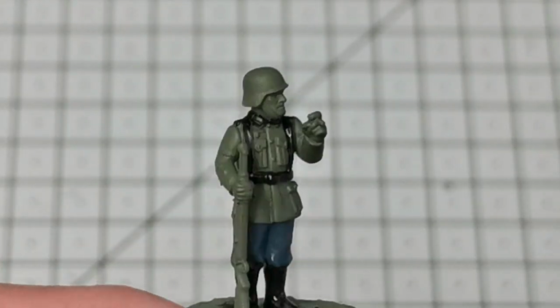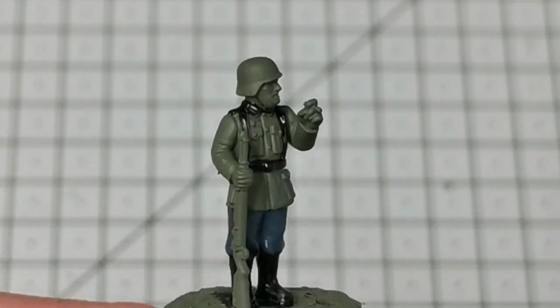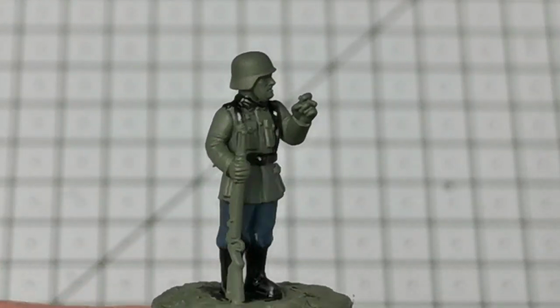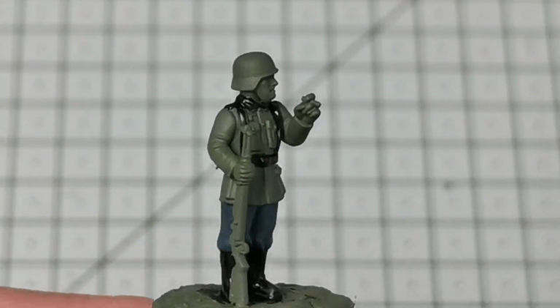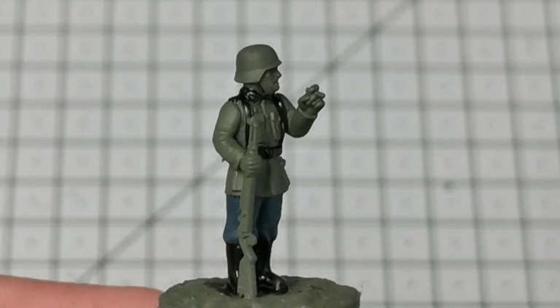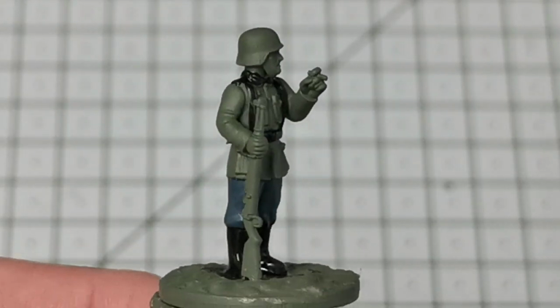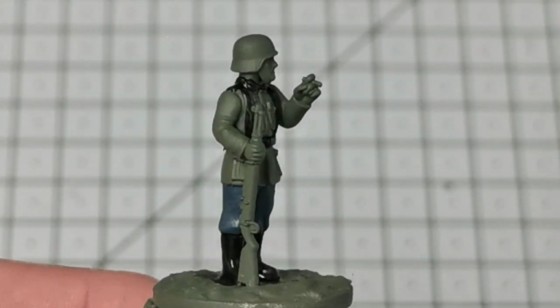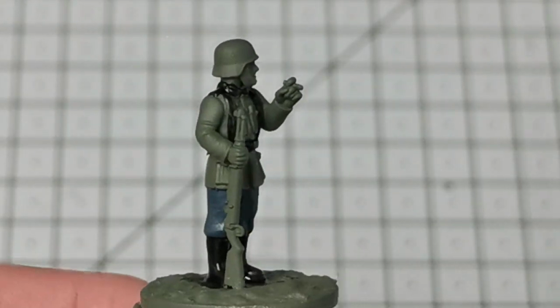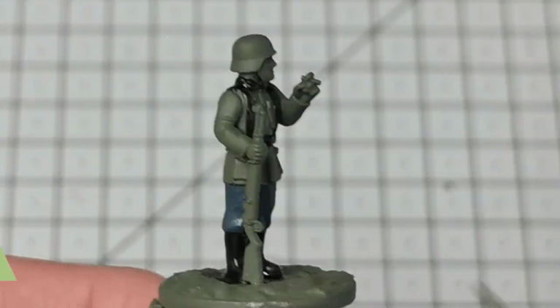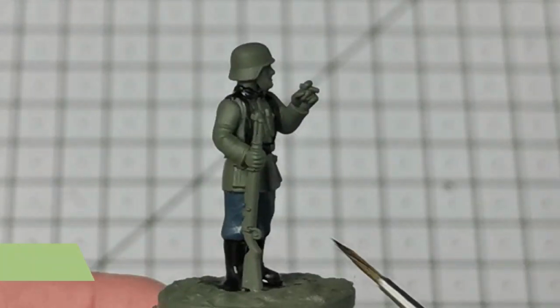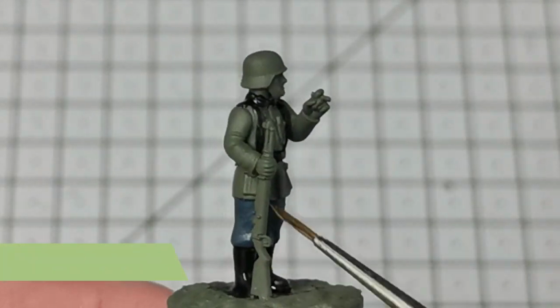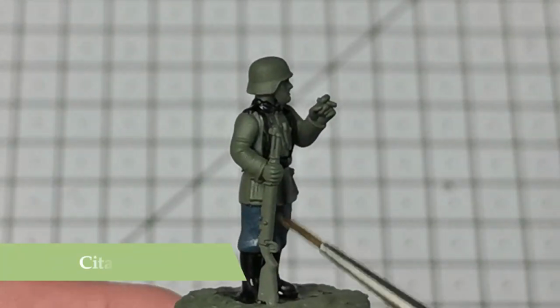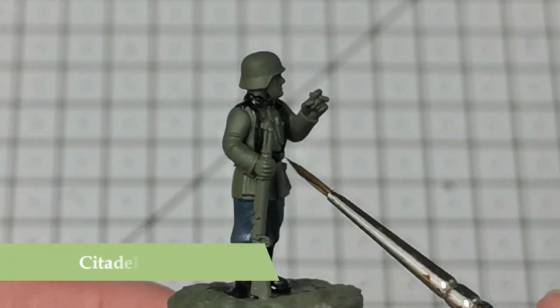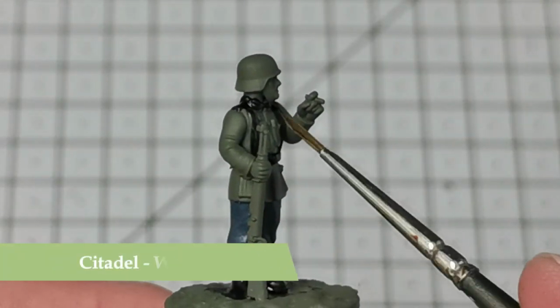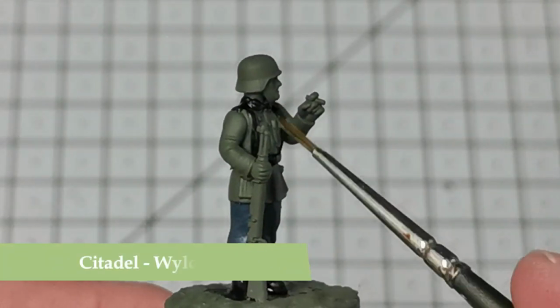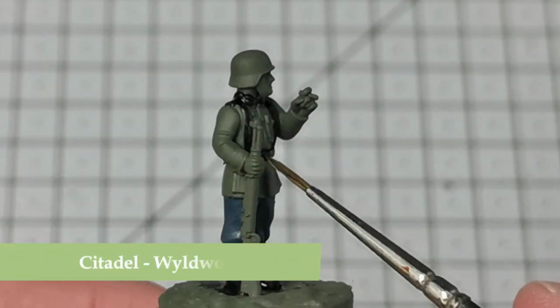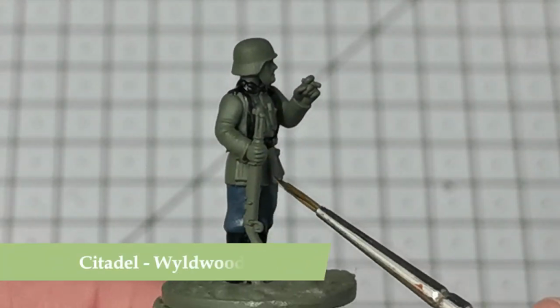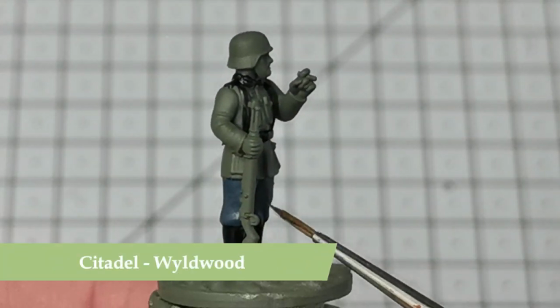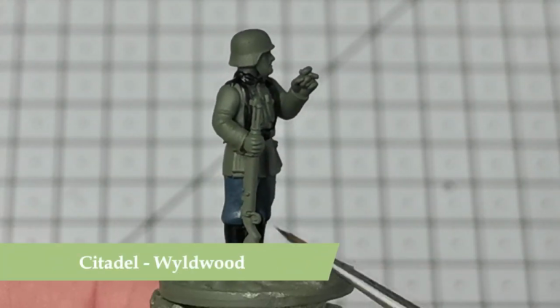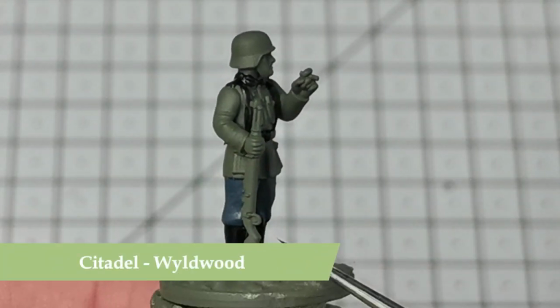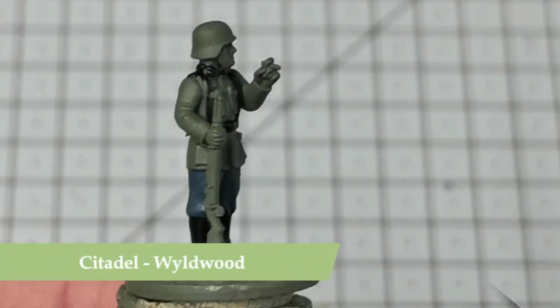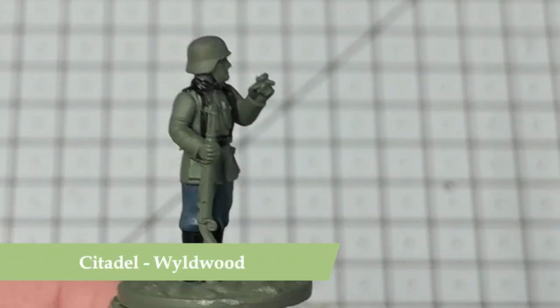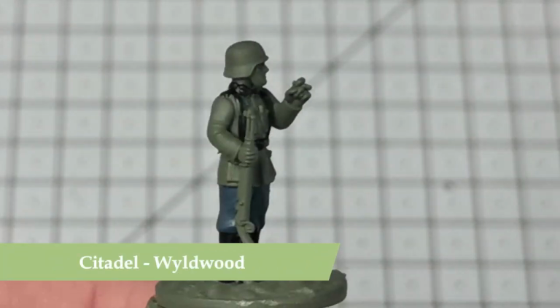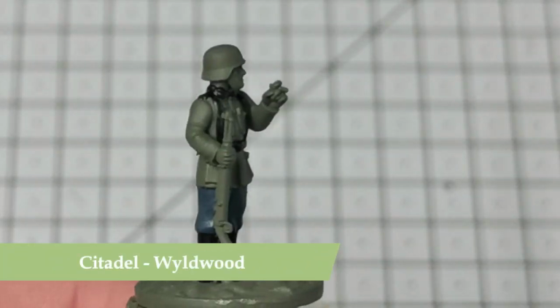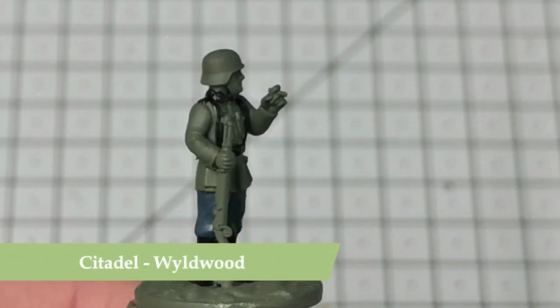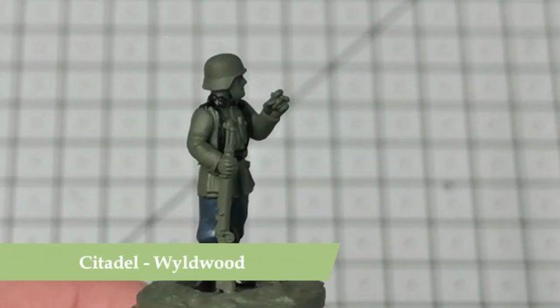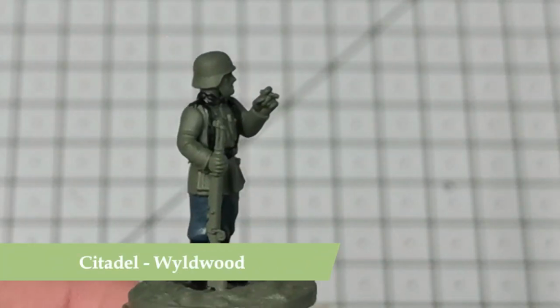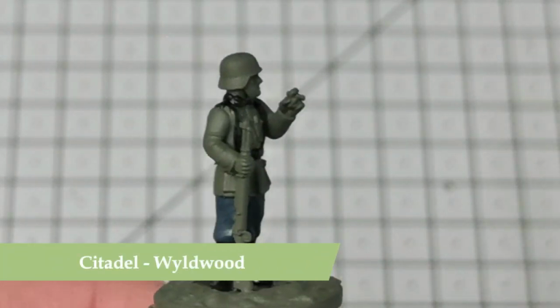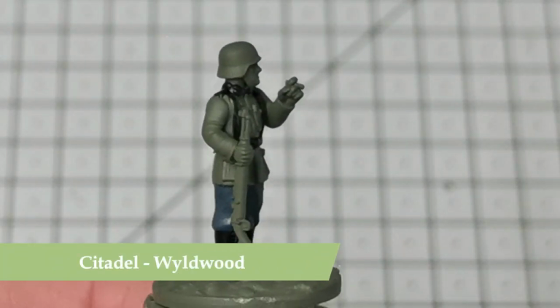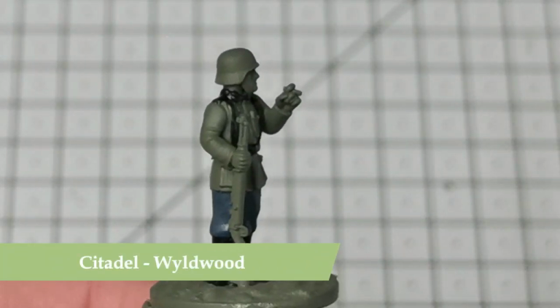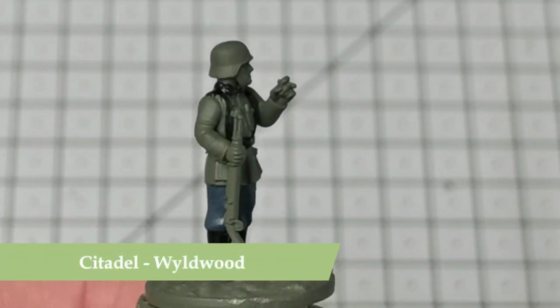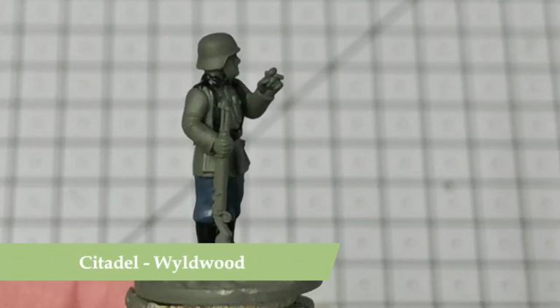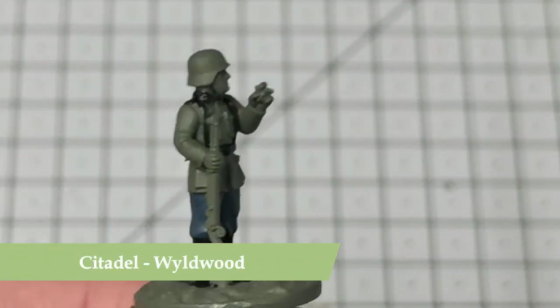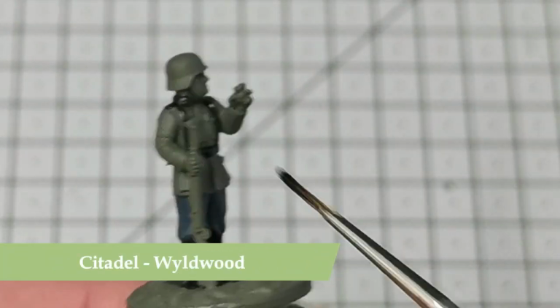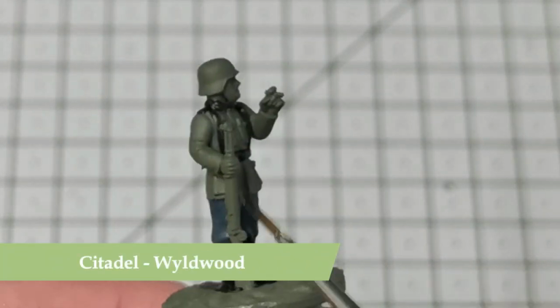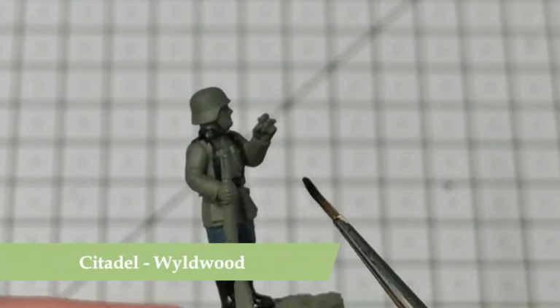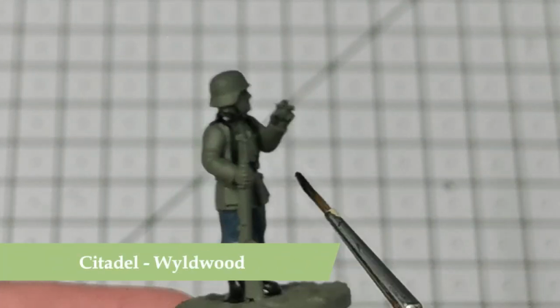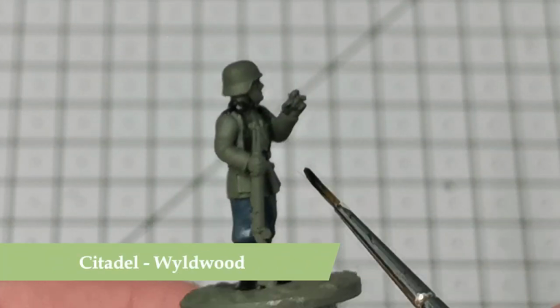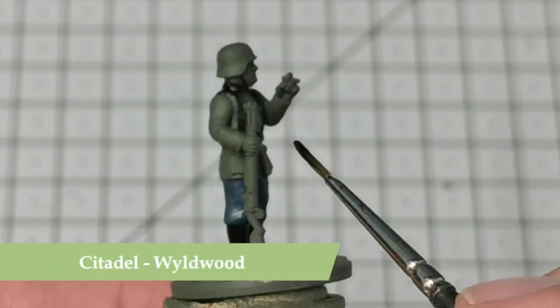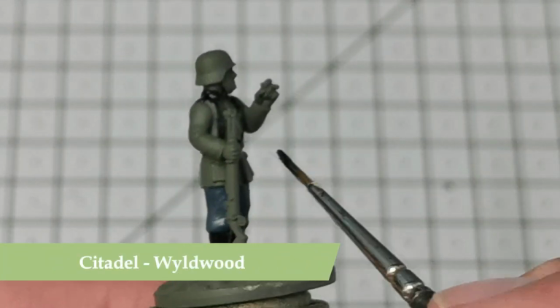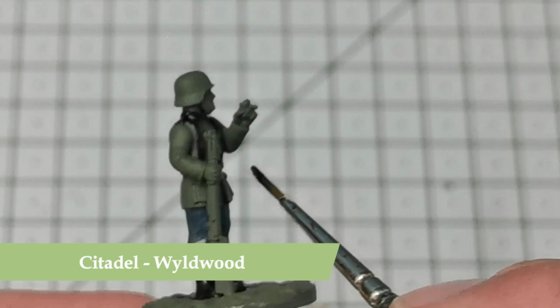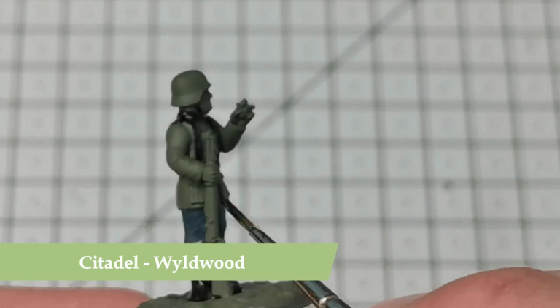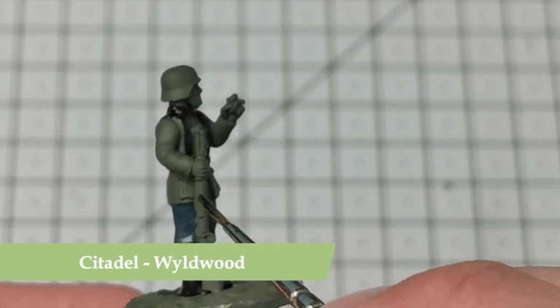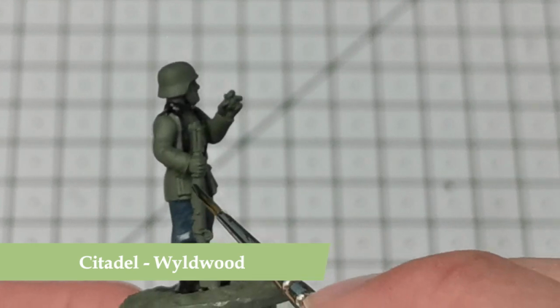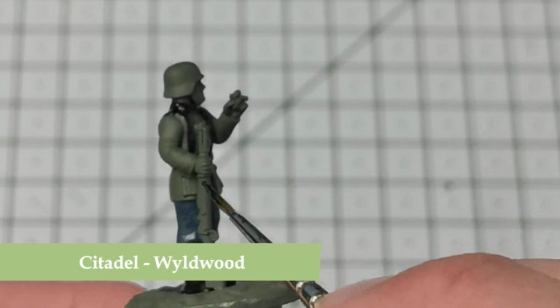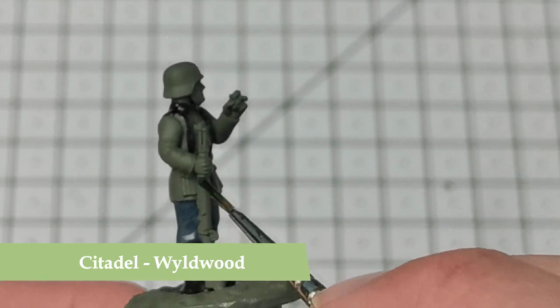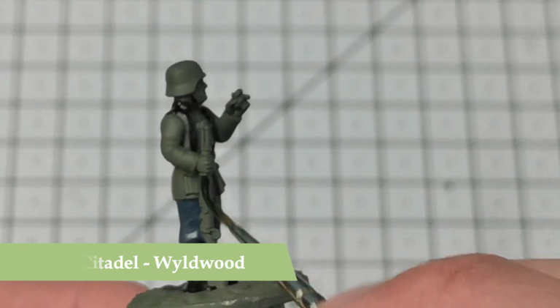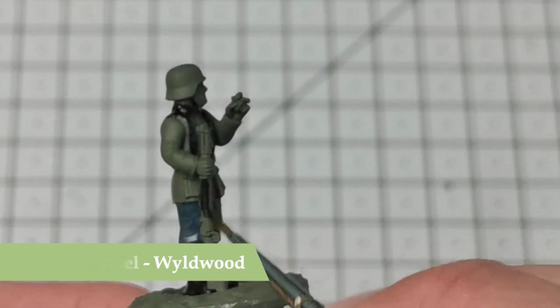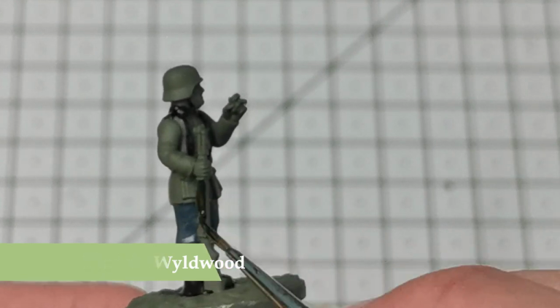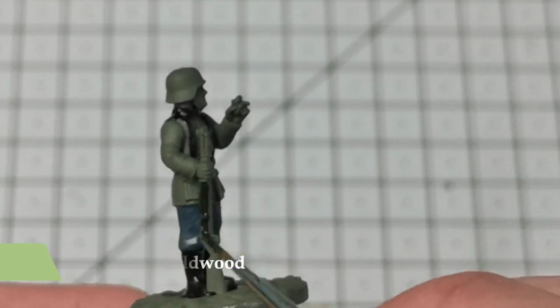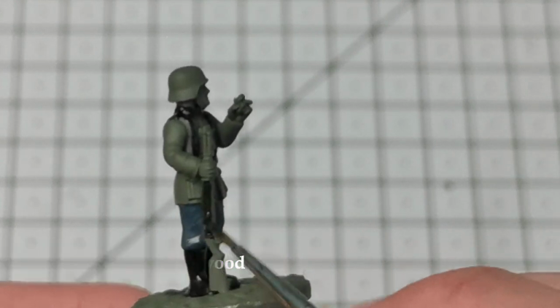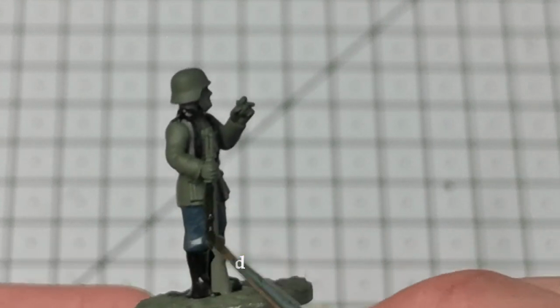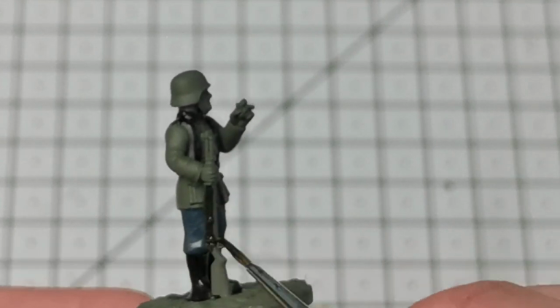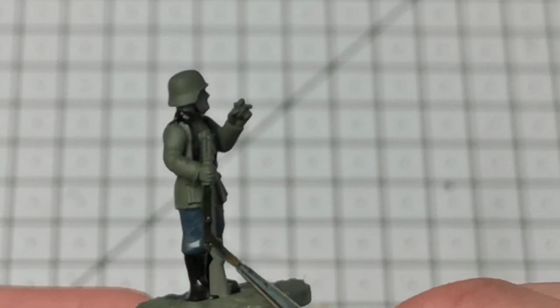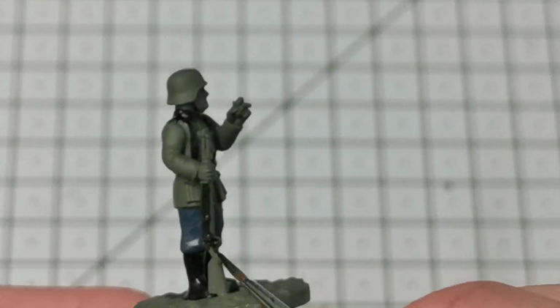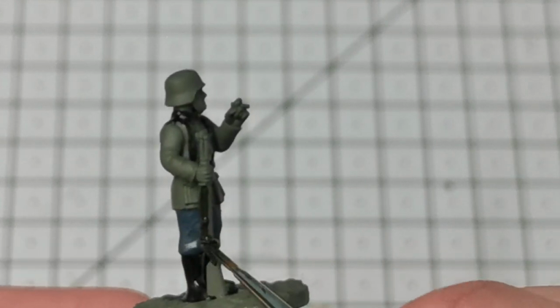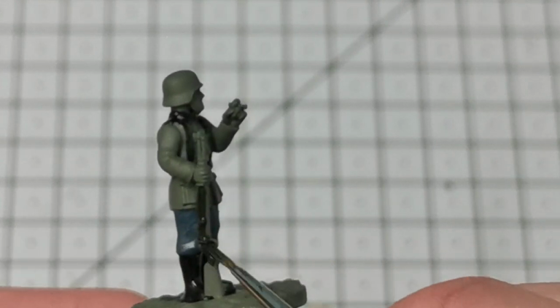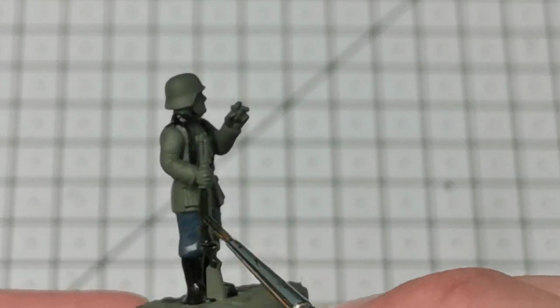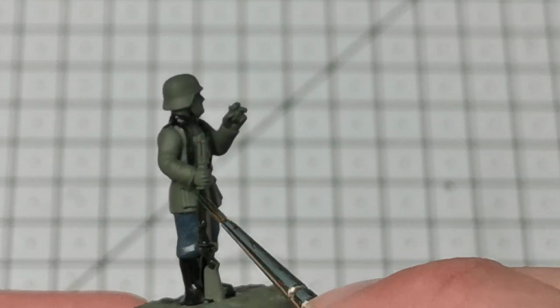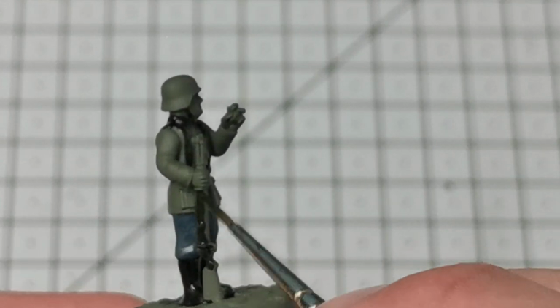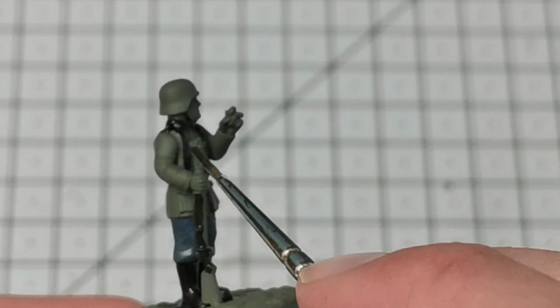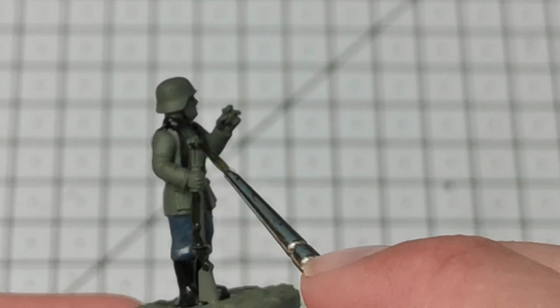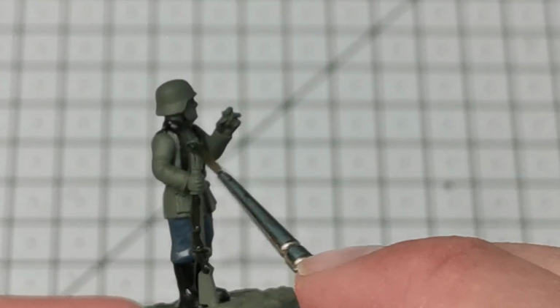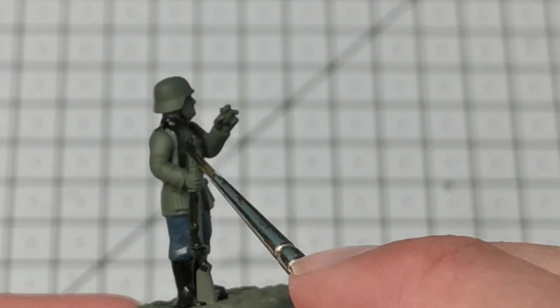Once I've finished with those, I'm now going to use the Citadel Contrast color Wildwood and I'm just going to paint this all over the rifle.